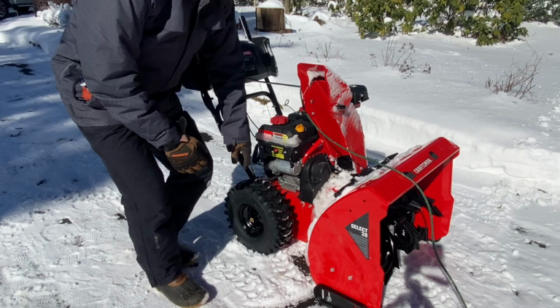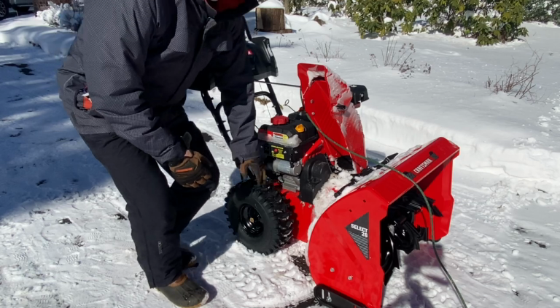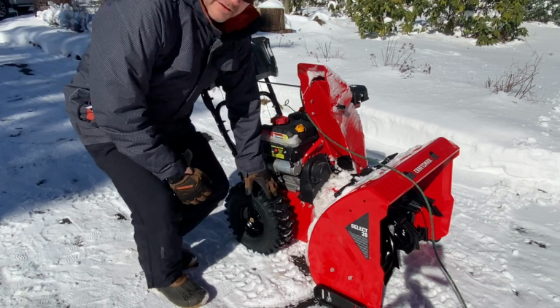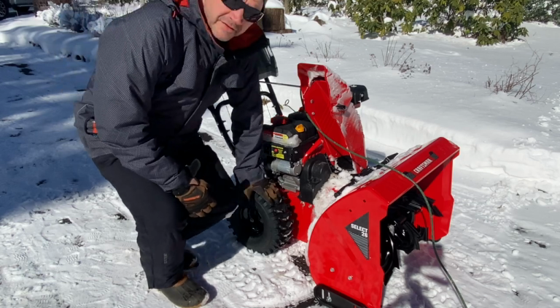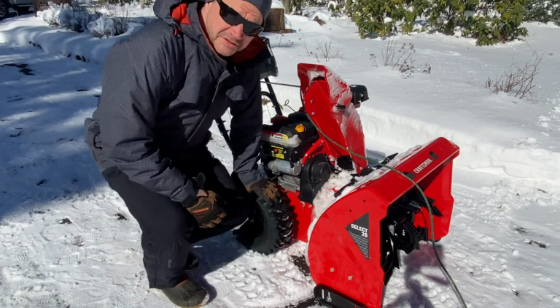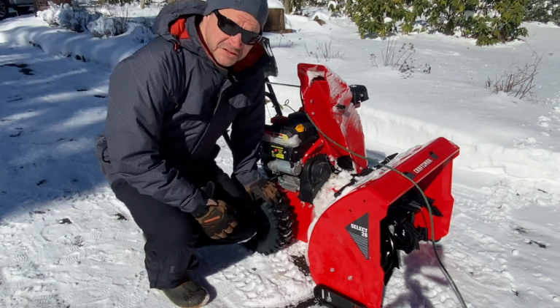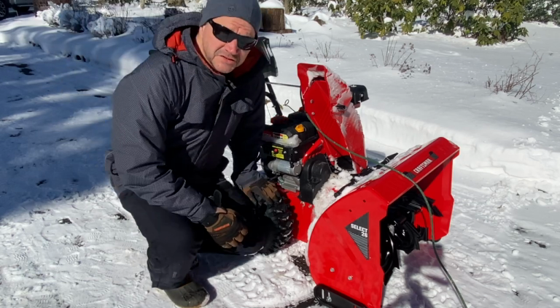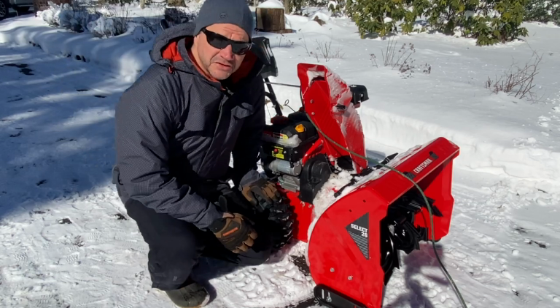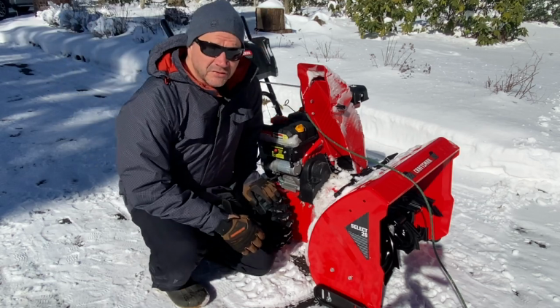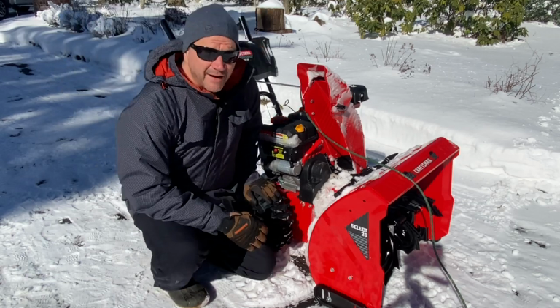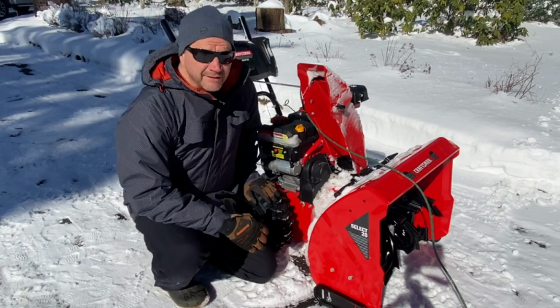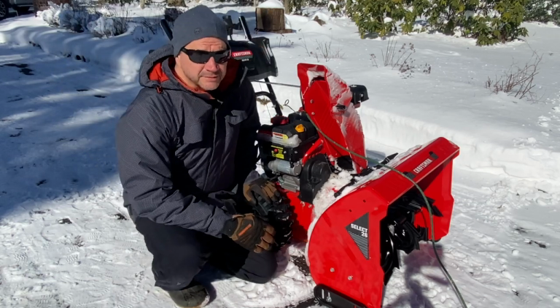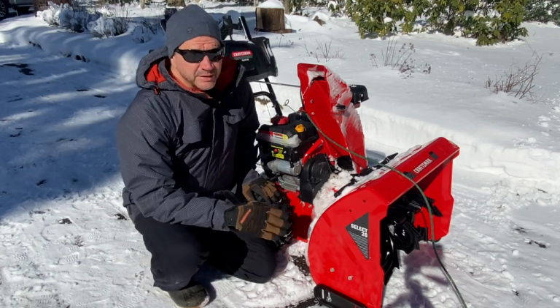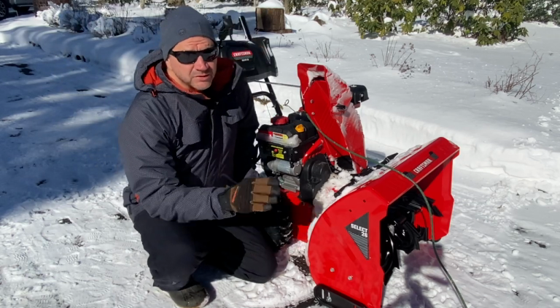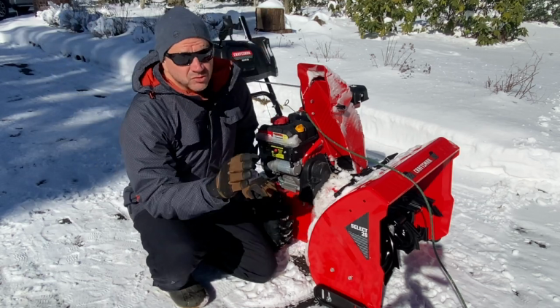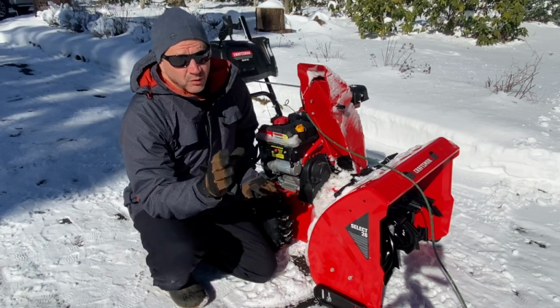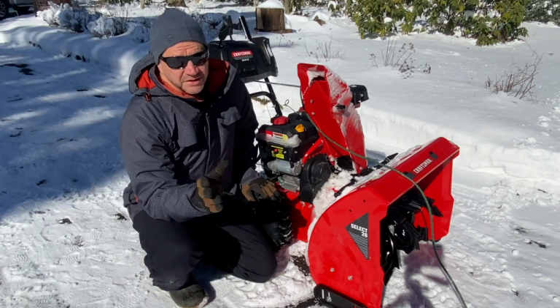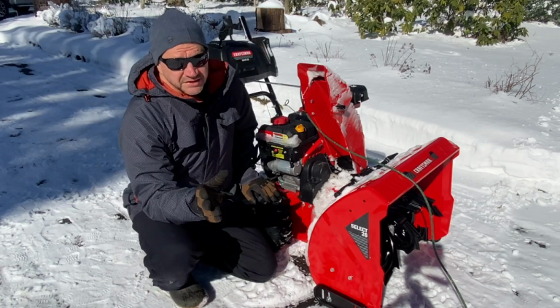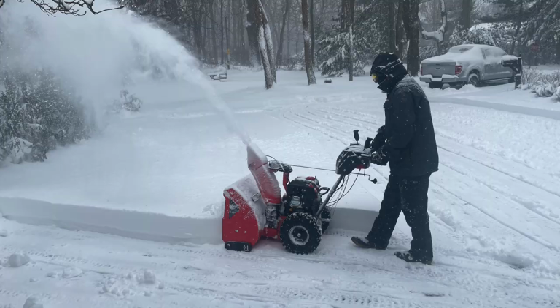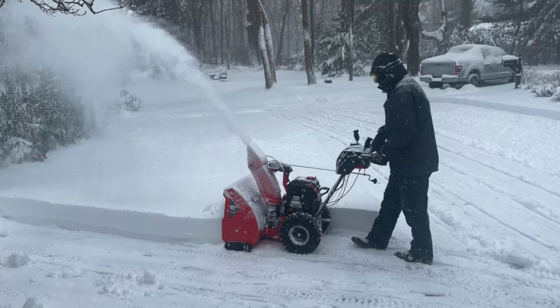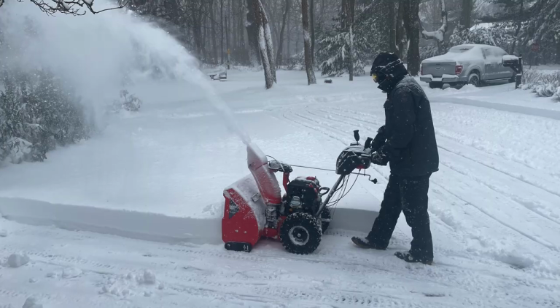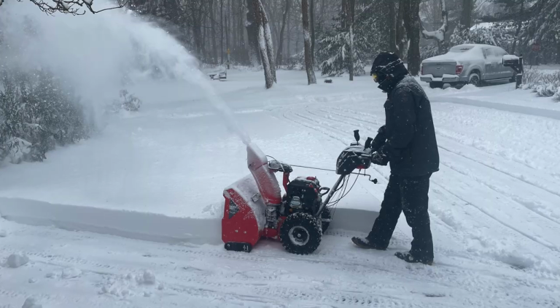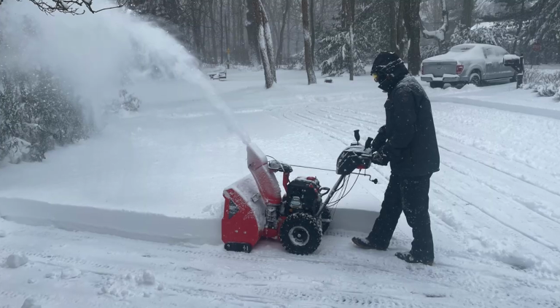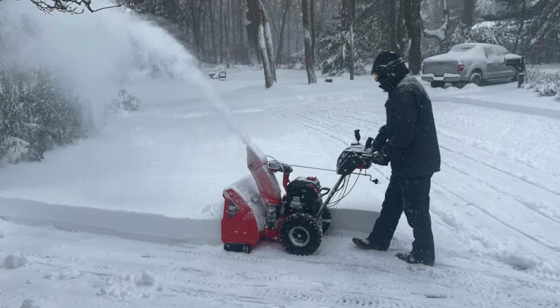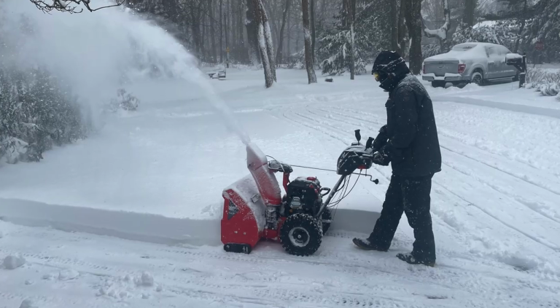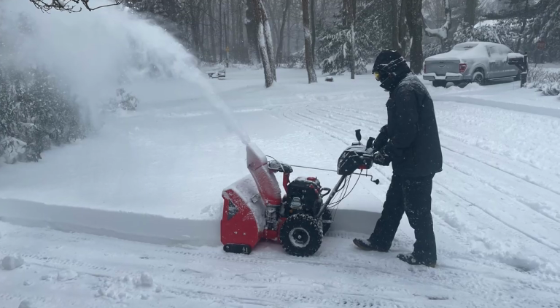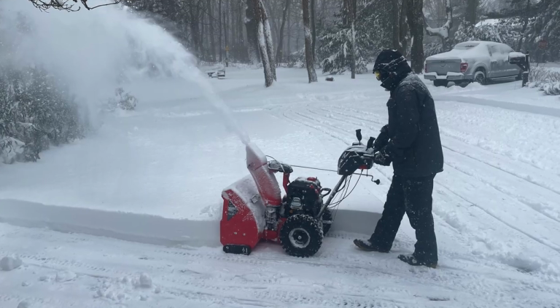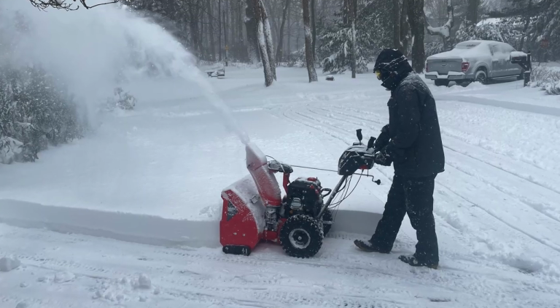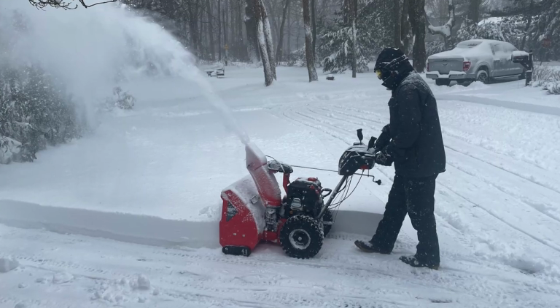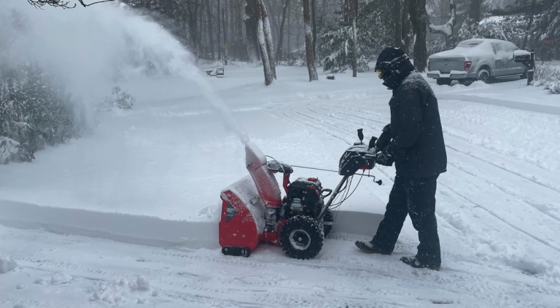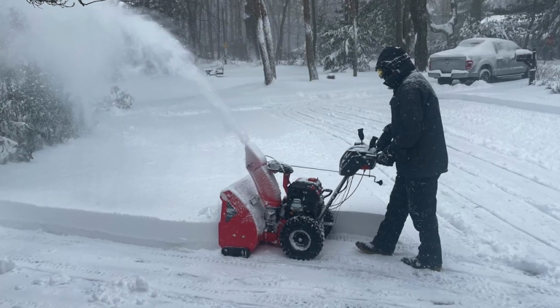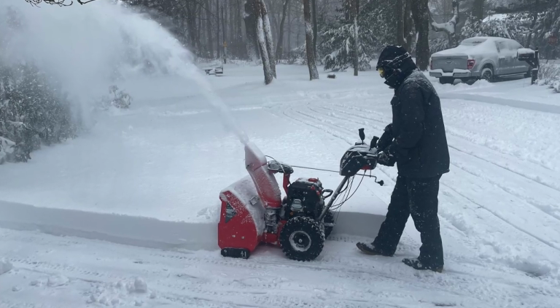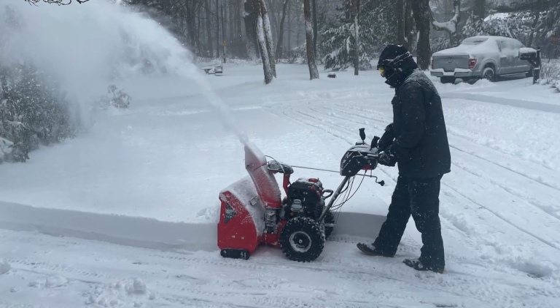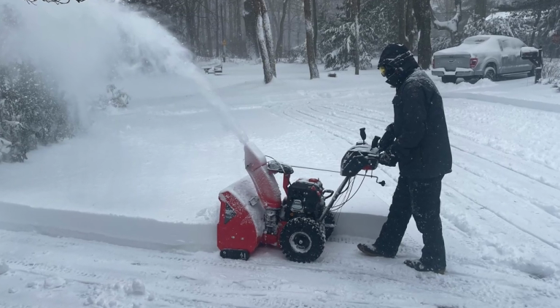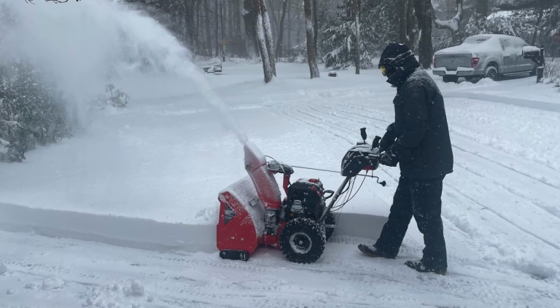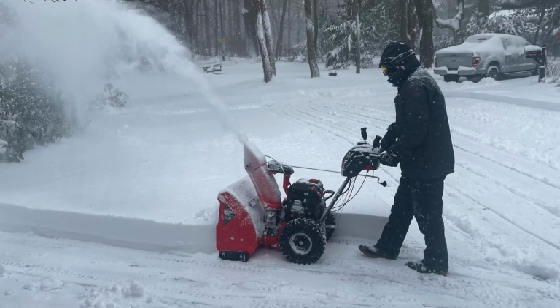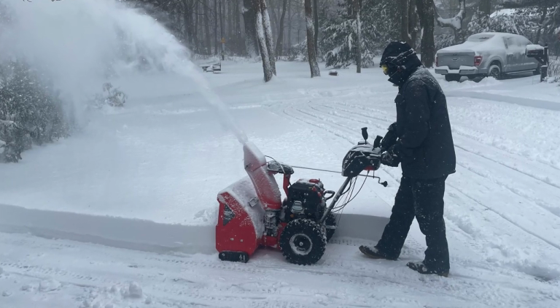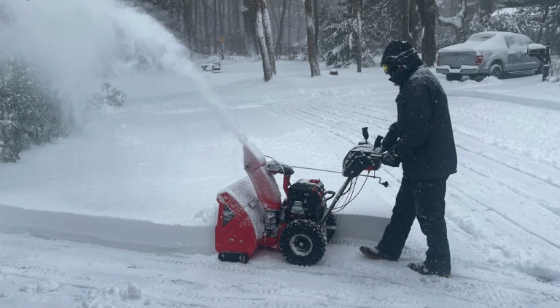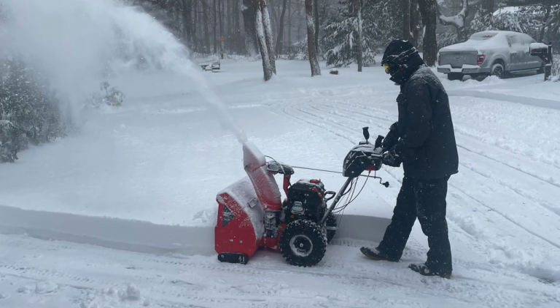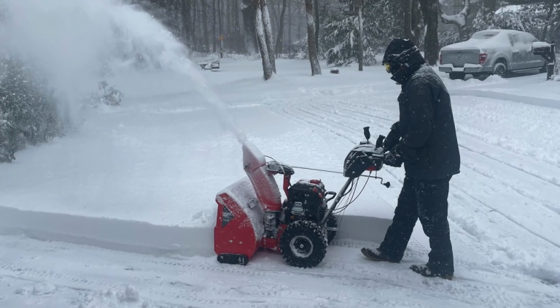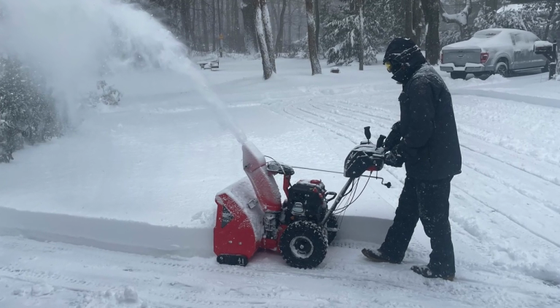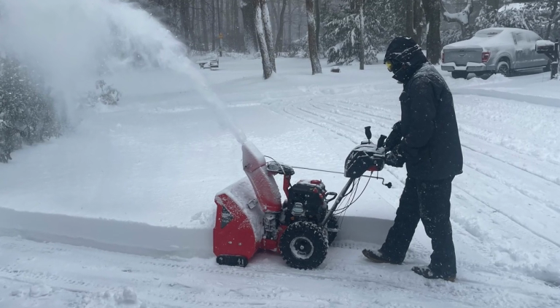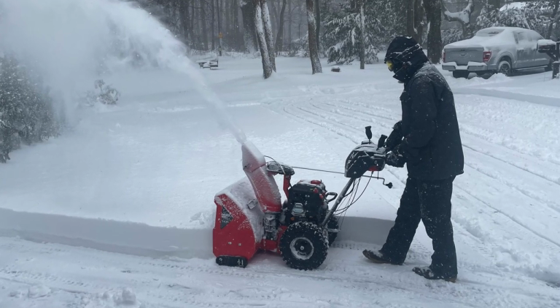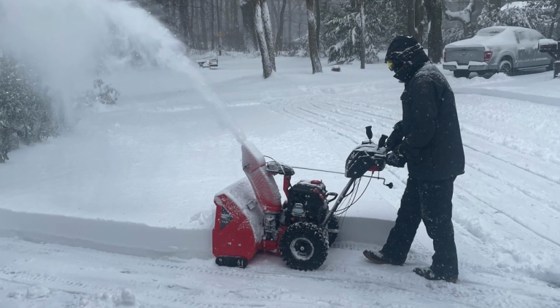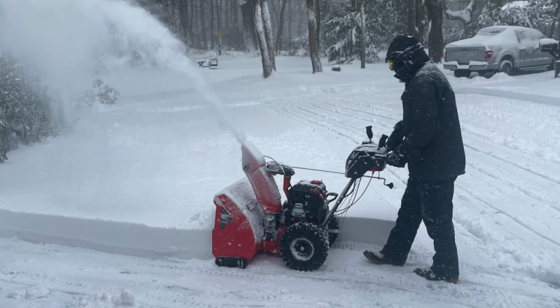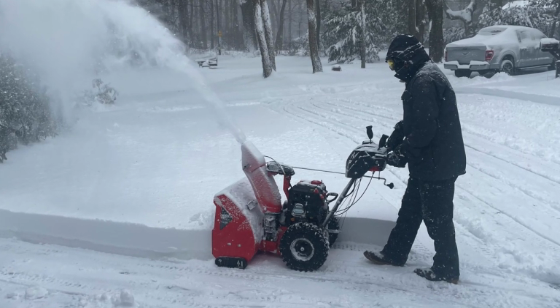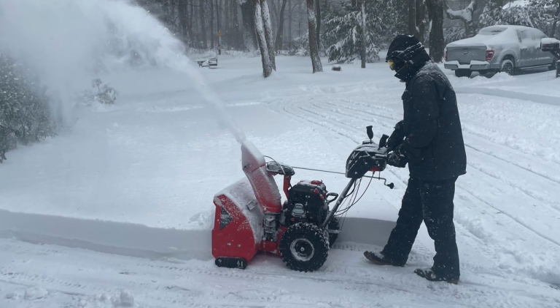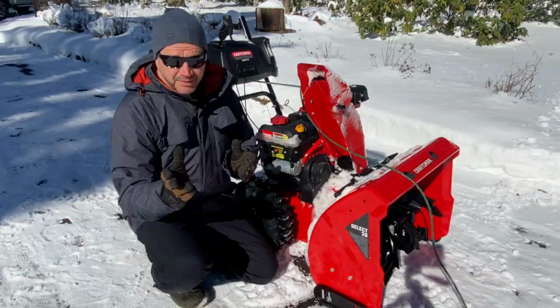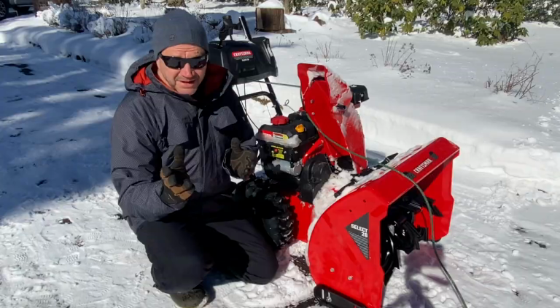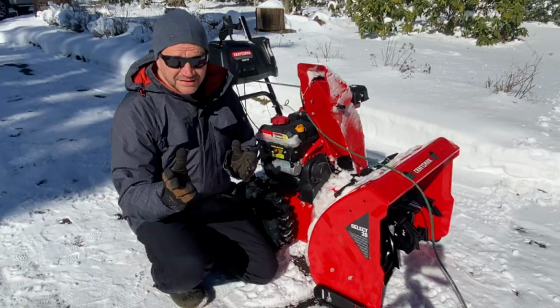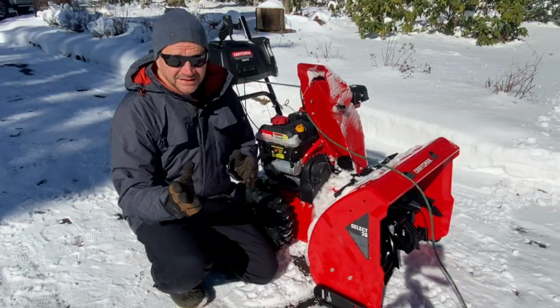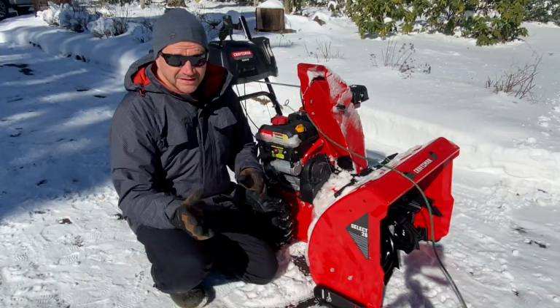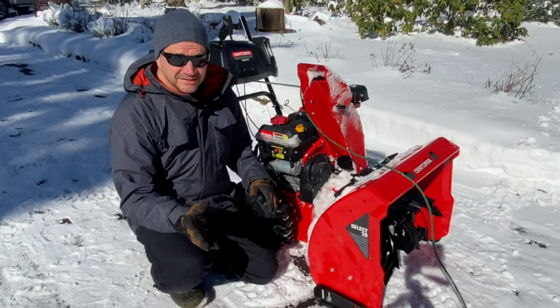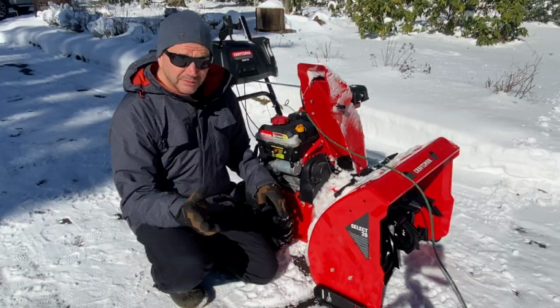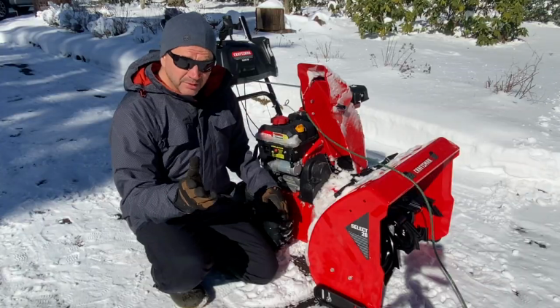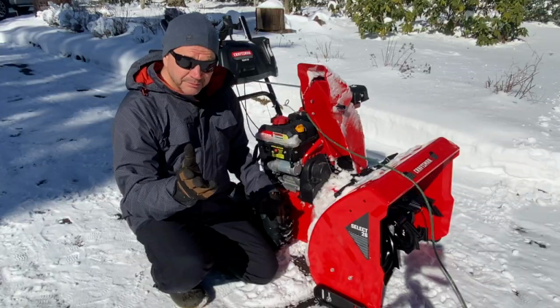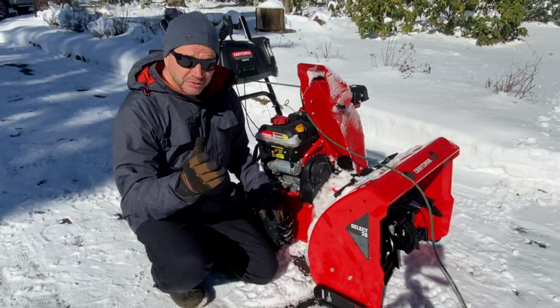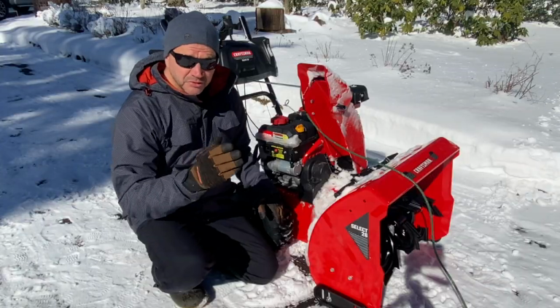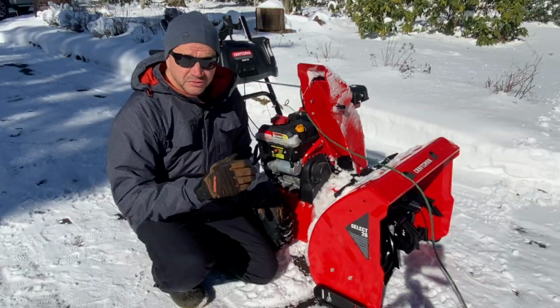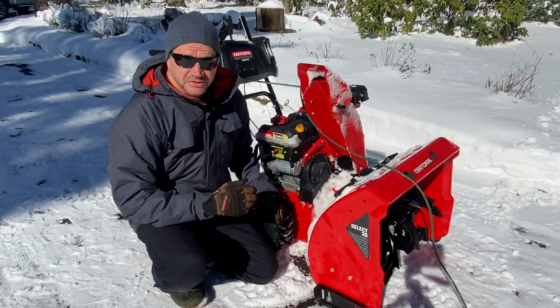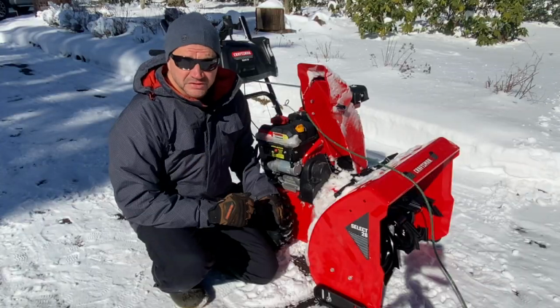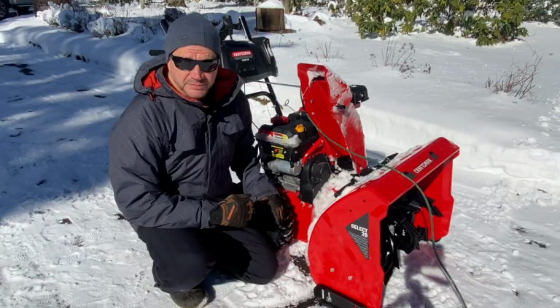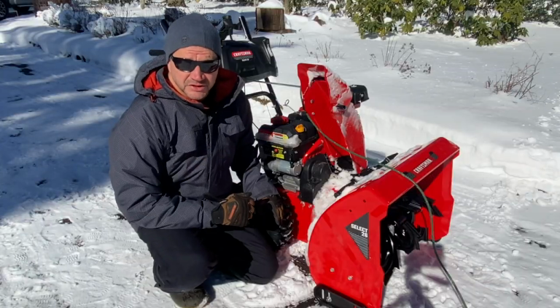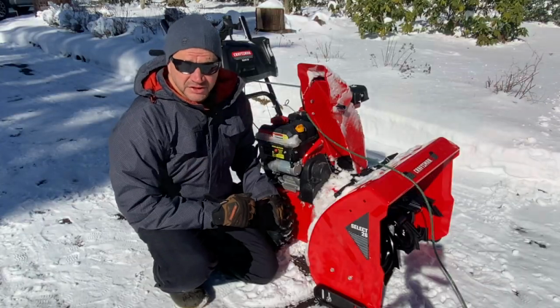This is the Craftsman 26-inch Select. In this video I'll show you some of the basics that will help you use this machine.